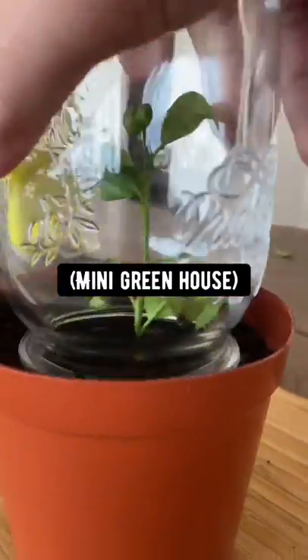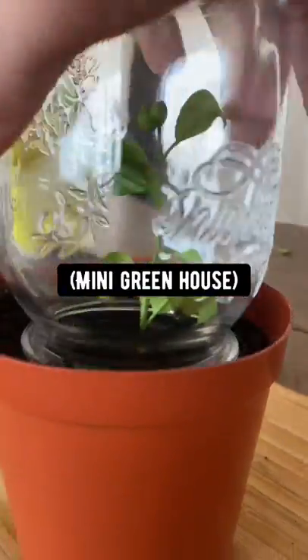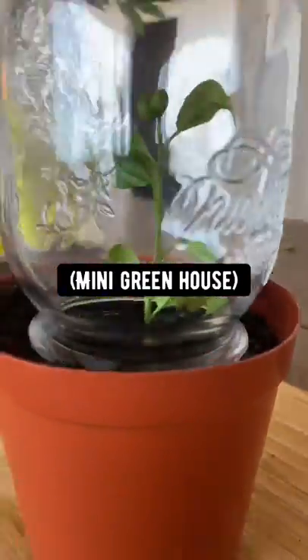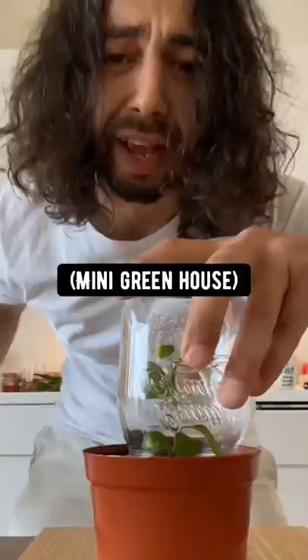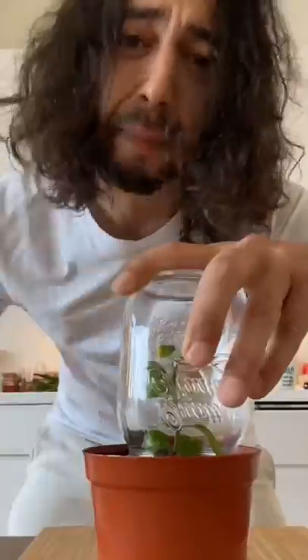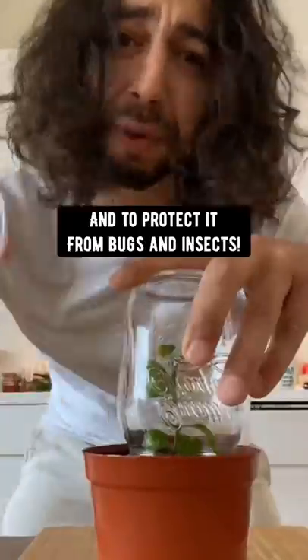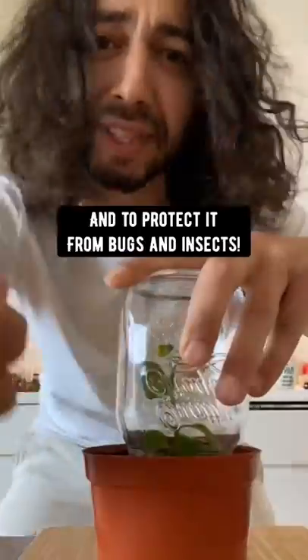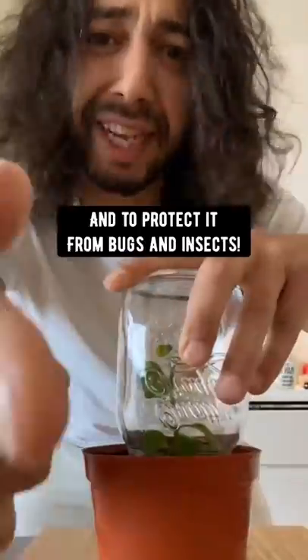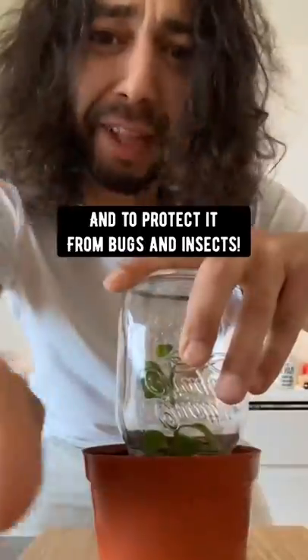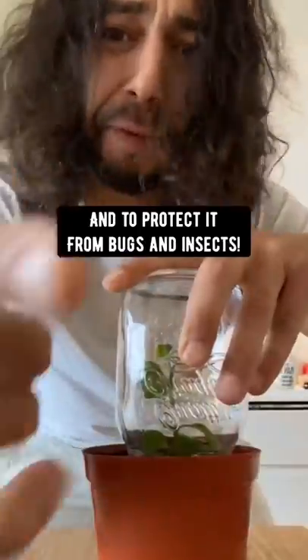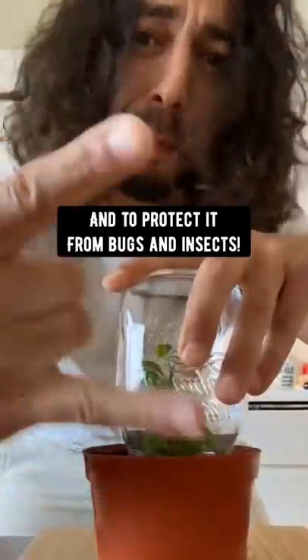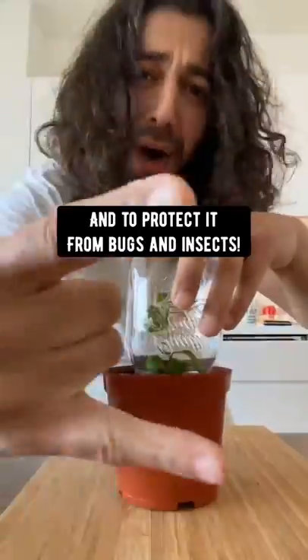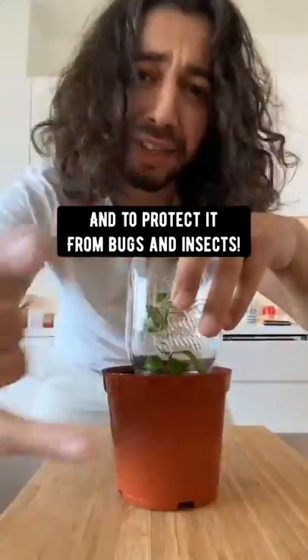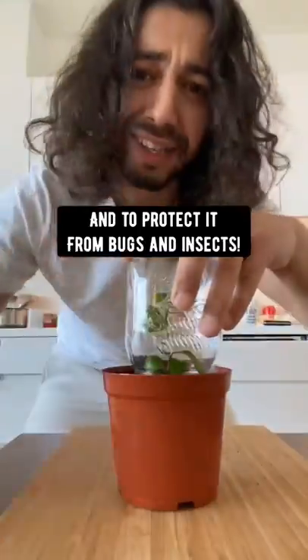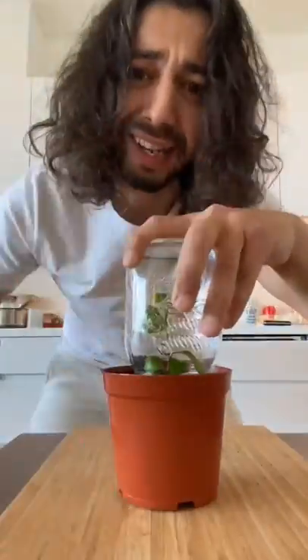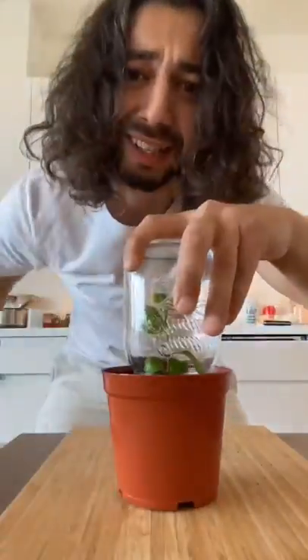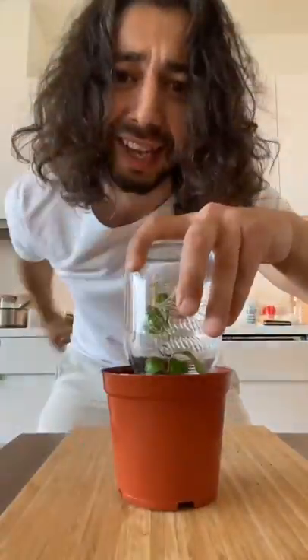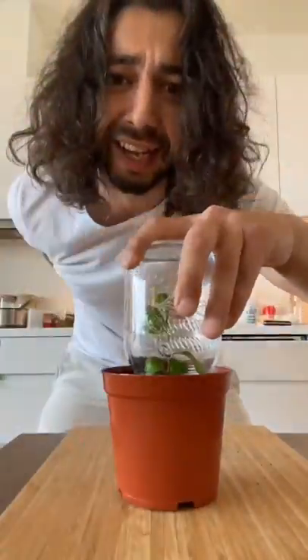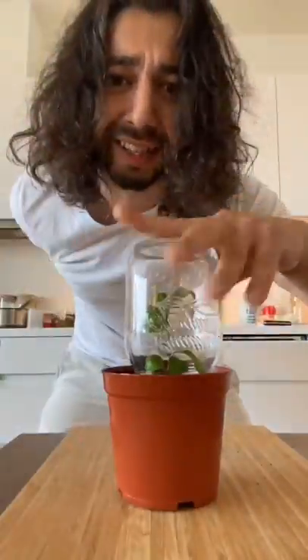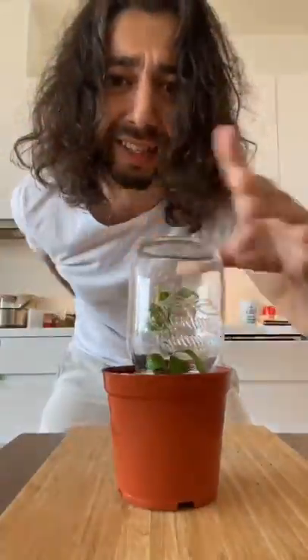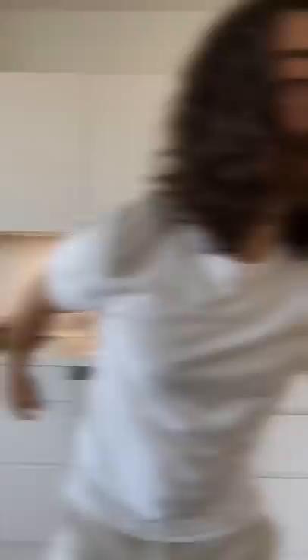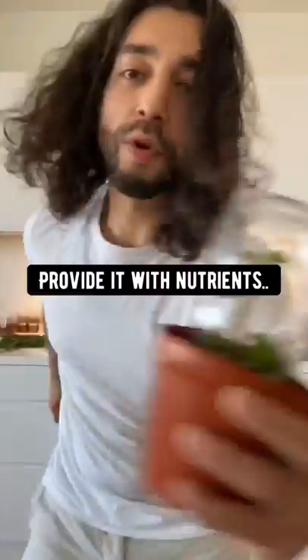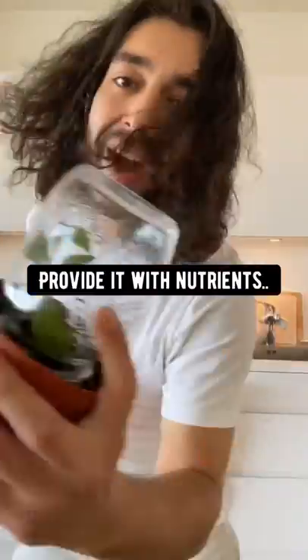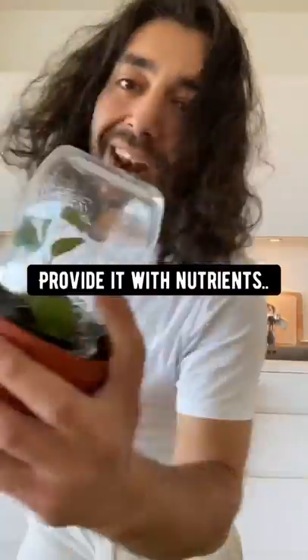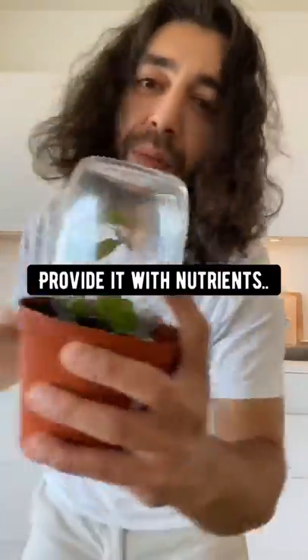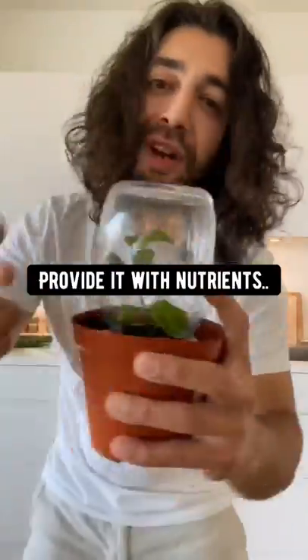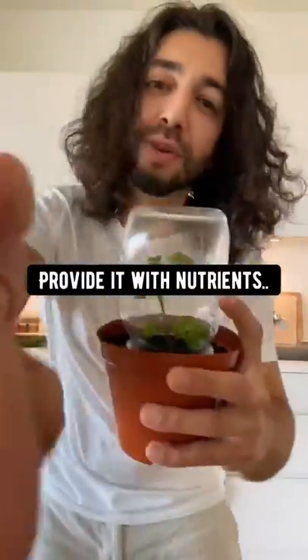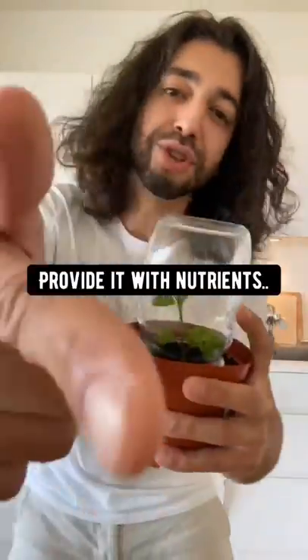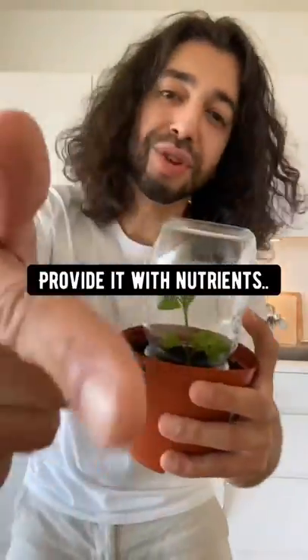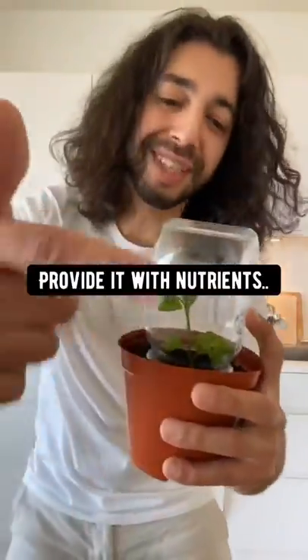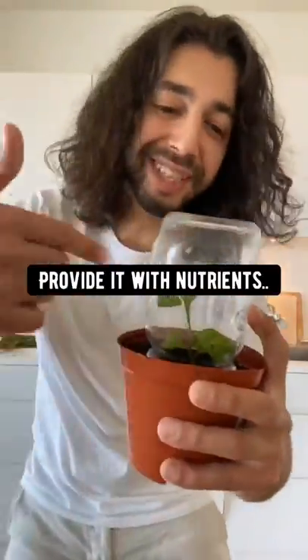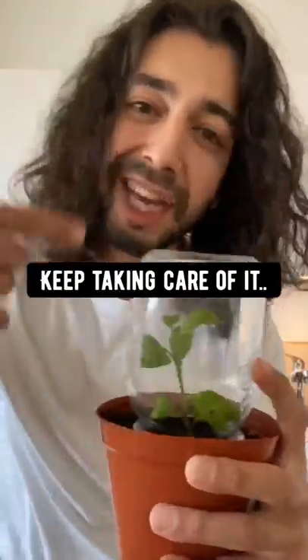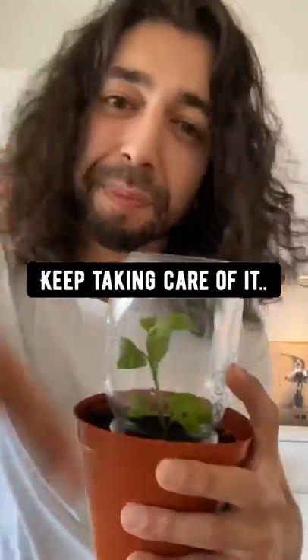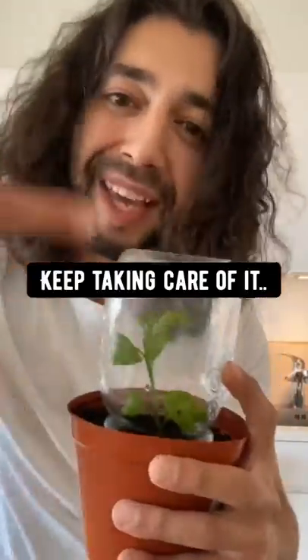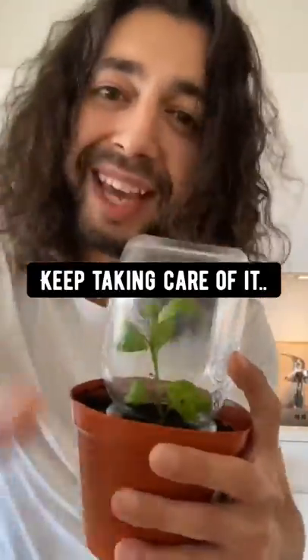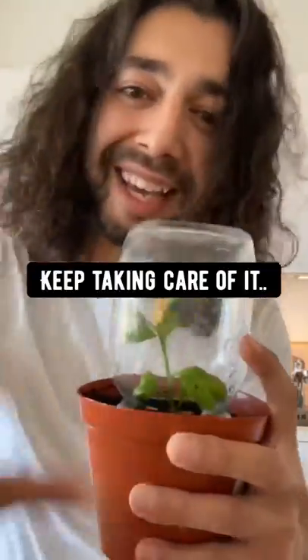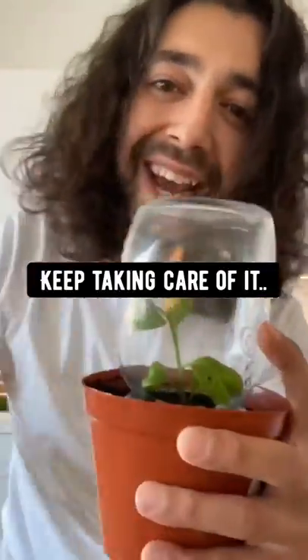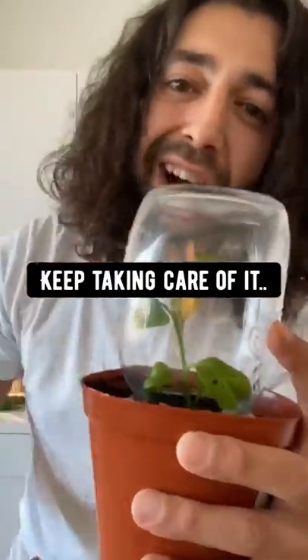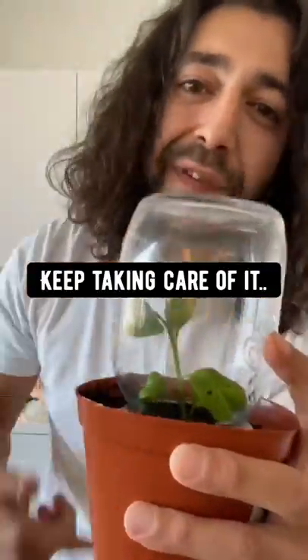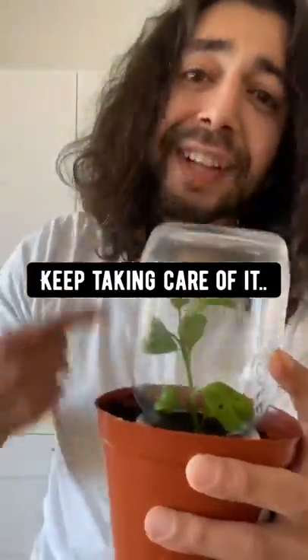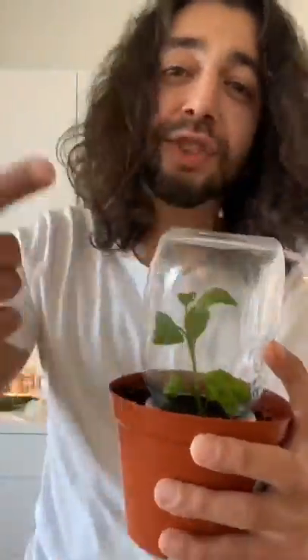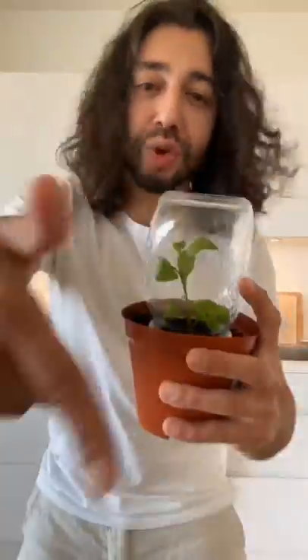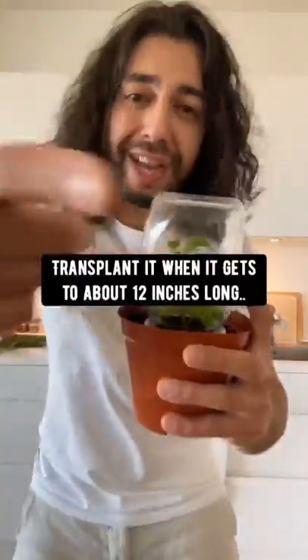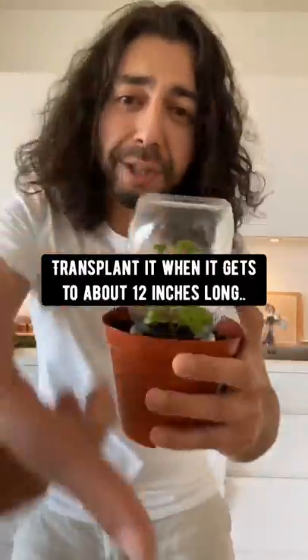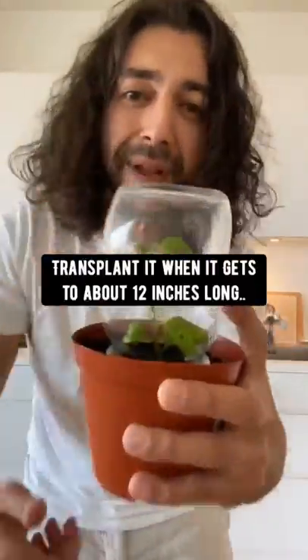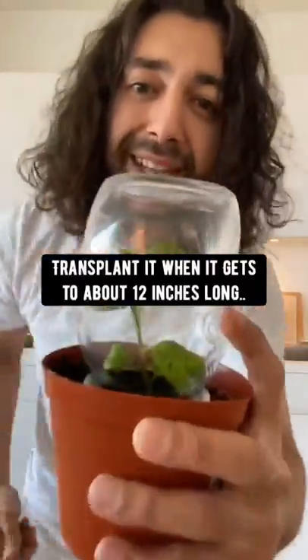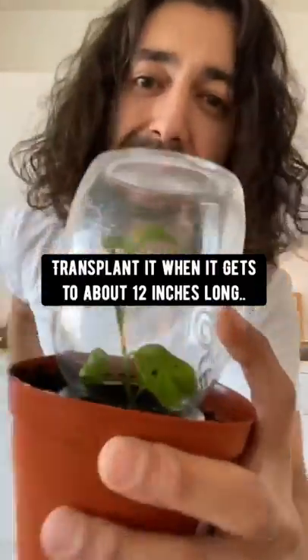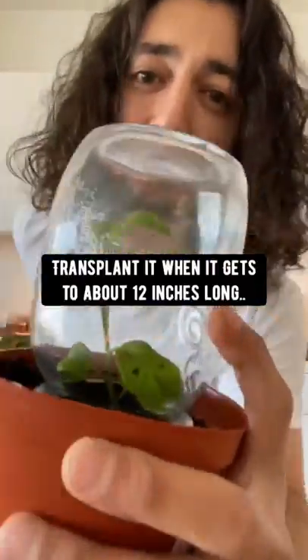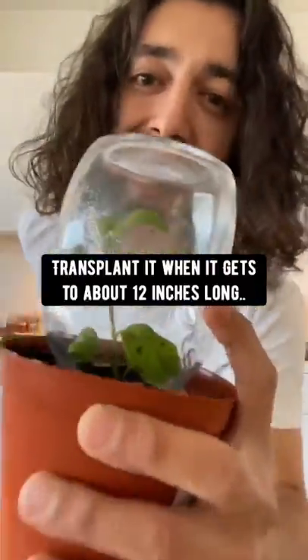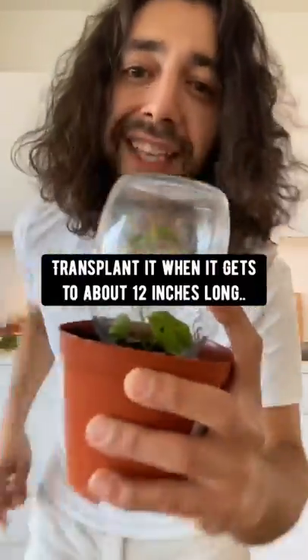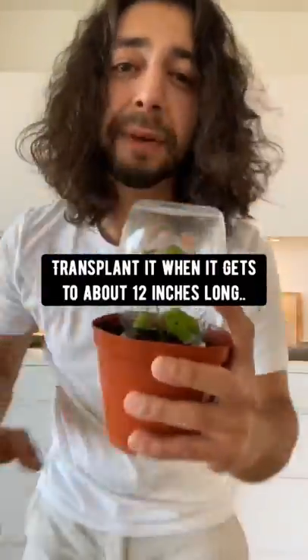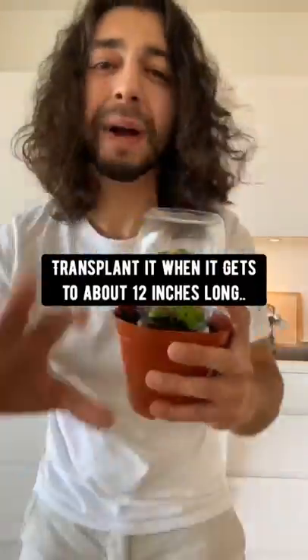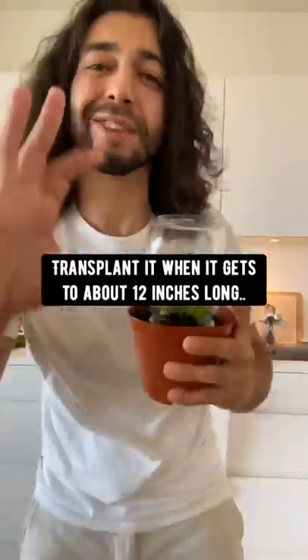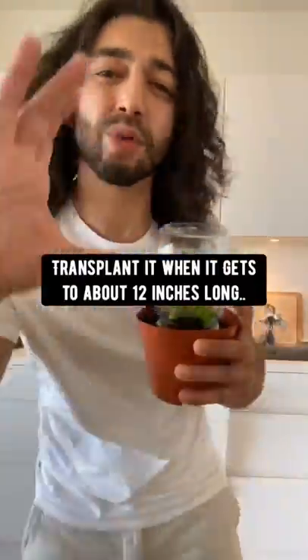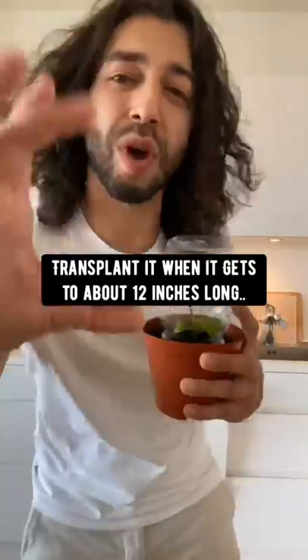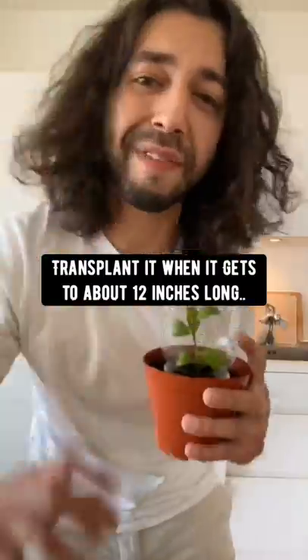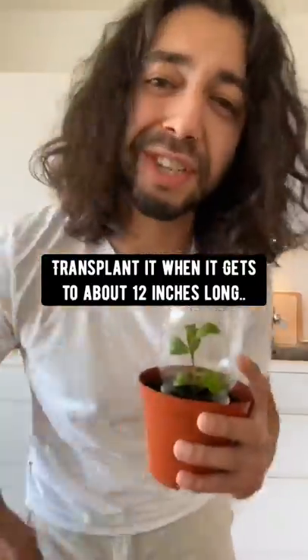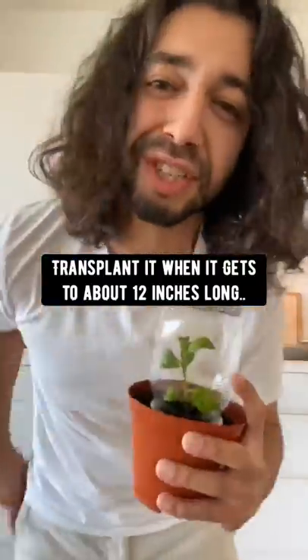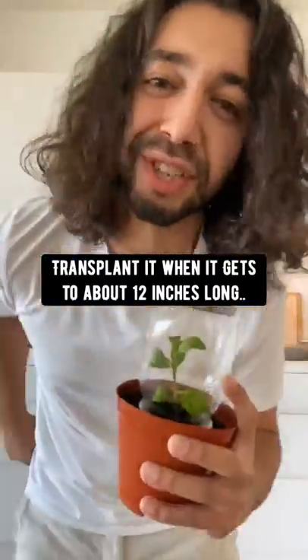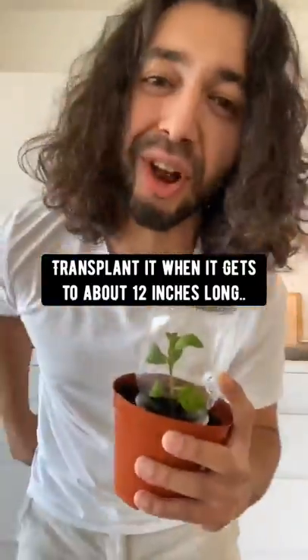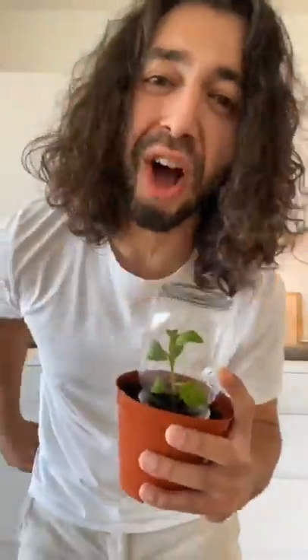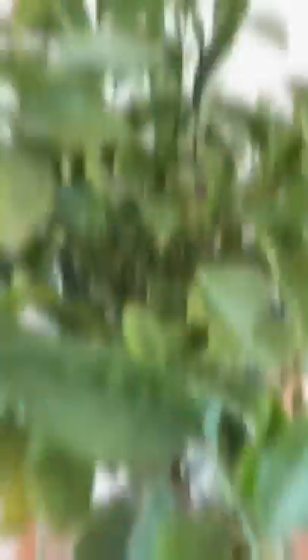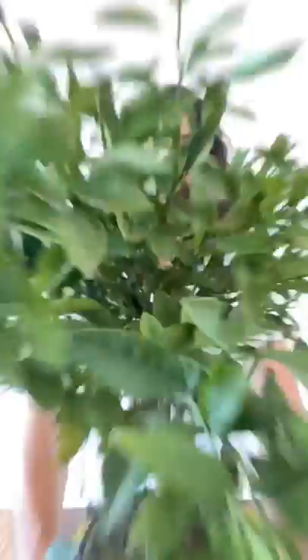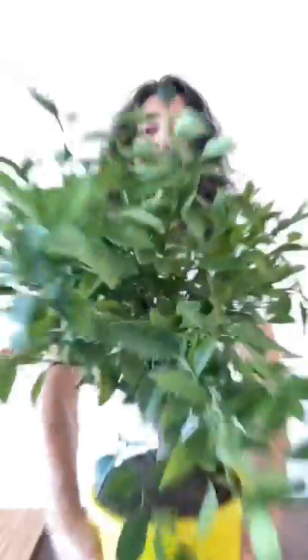Cover it to protect it from bugs and insects. Provide it with nutrients and keep taking care of it. Transplant it when it gets to about 12 inches long.